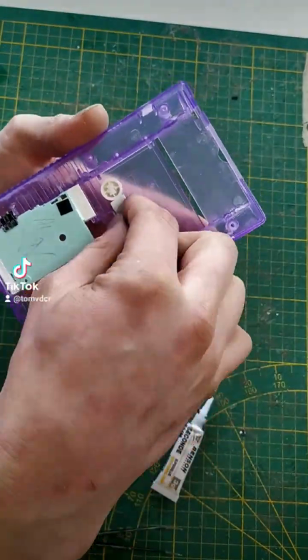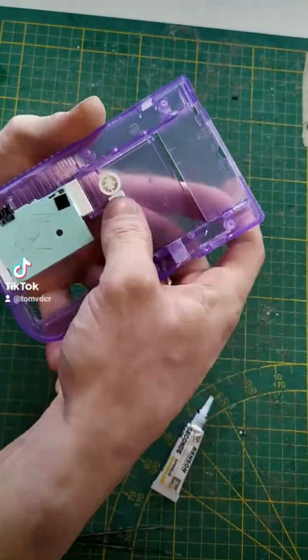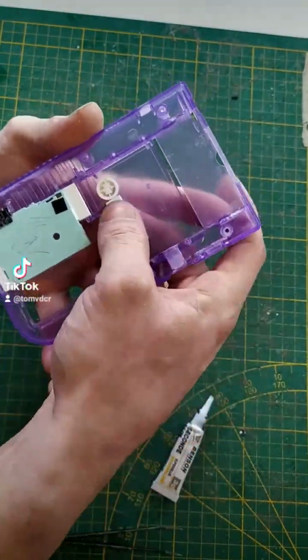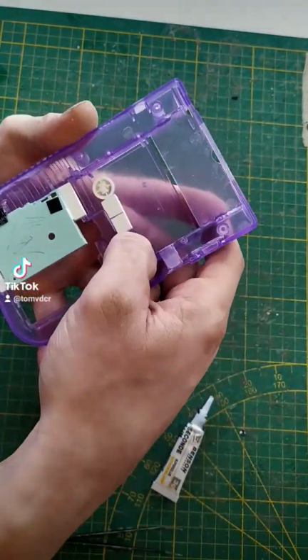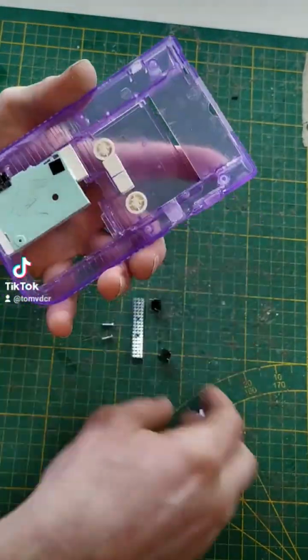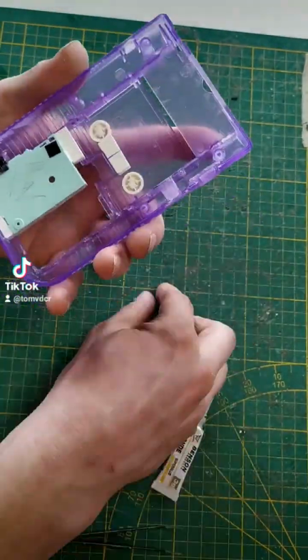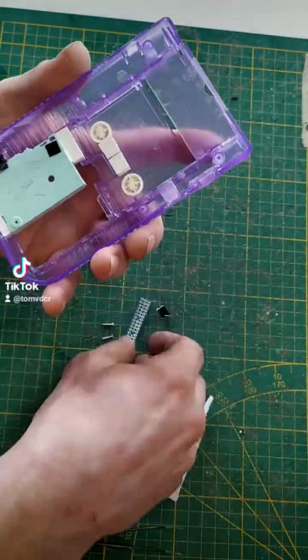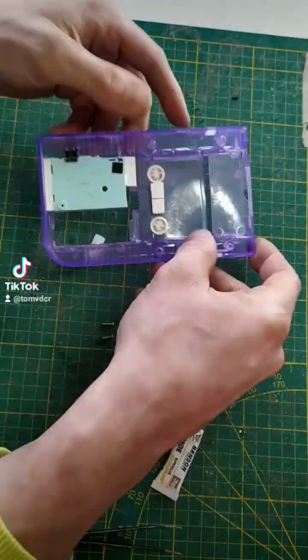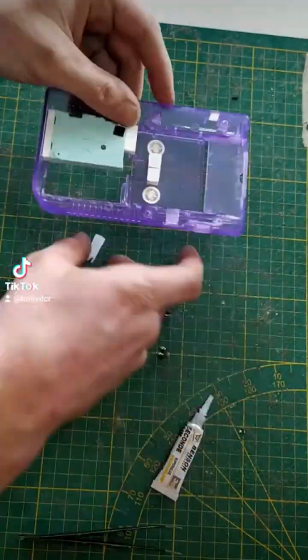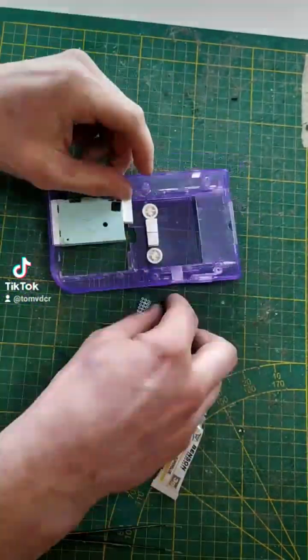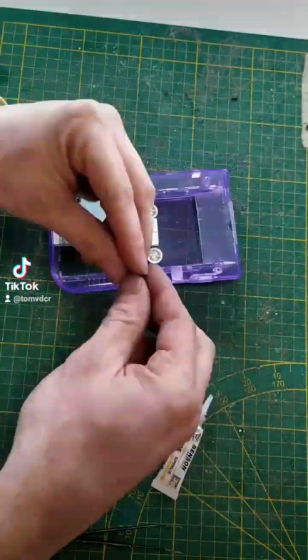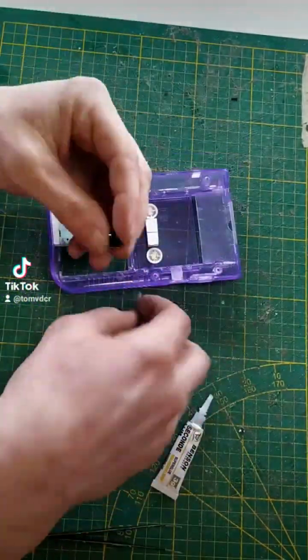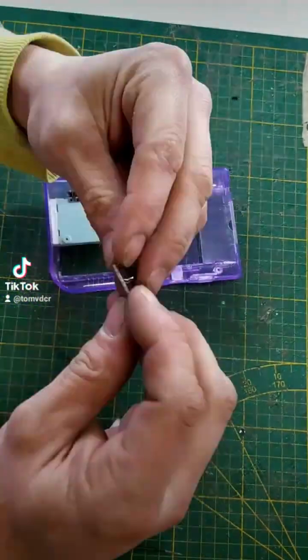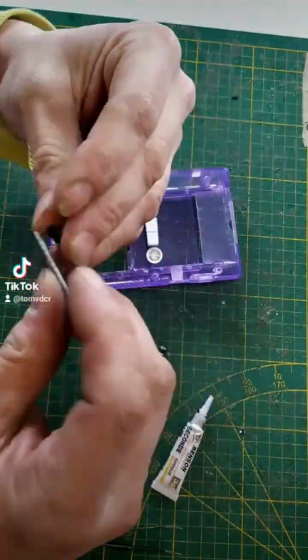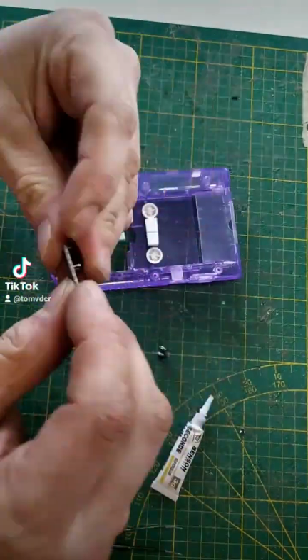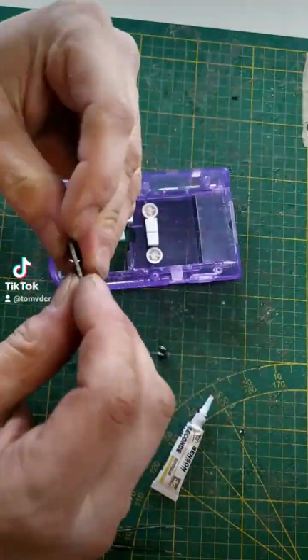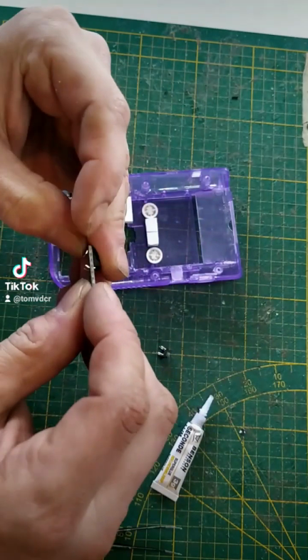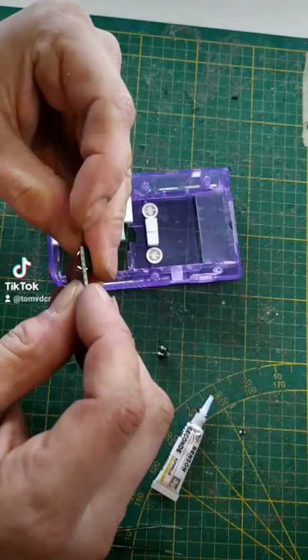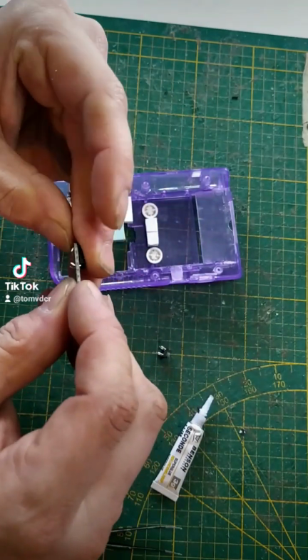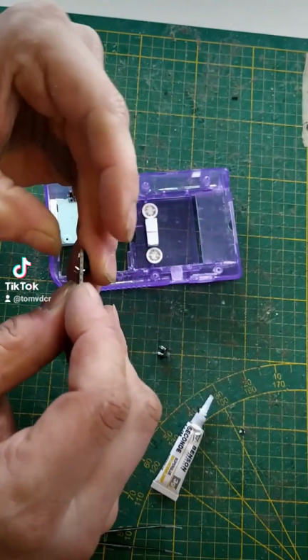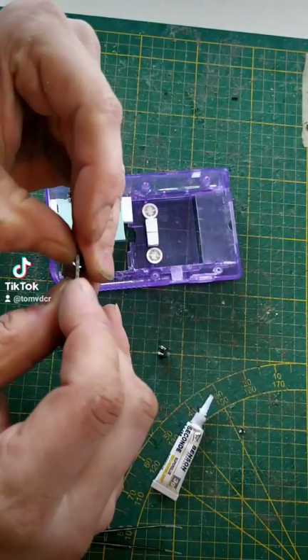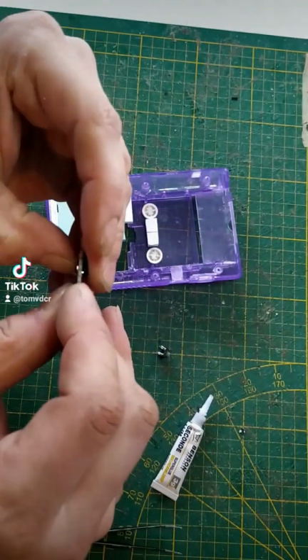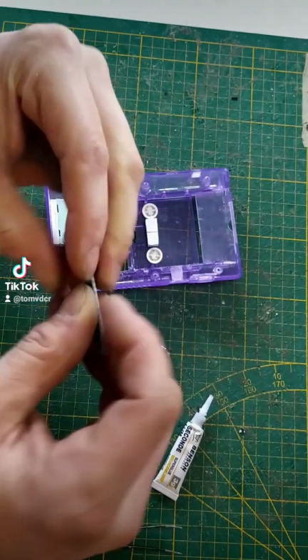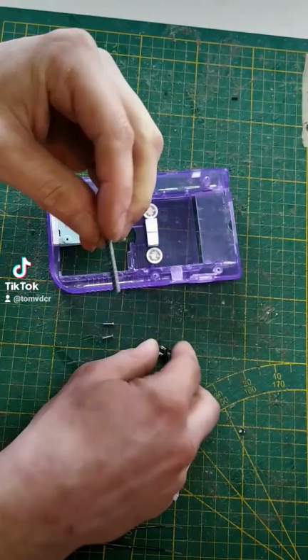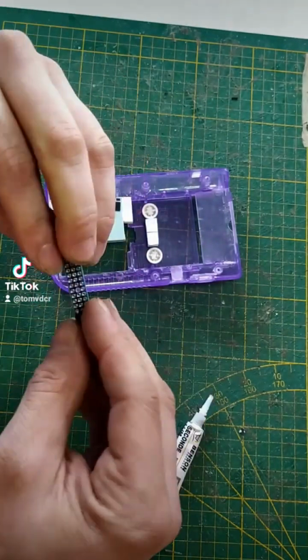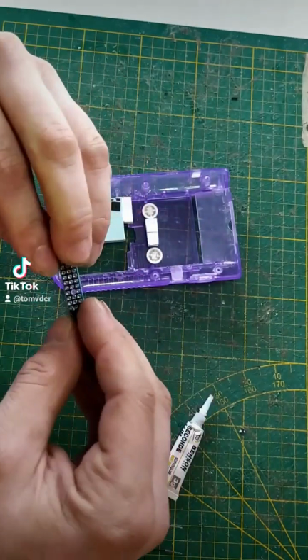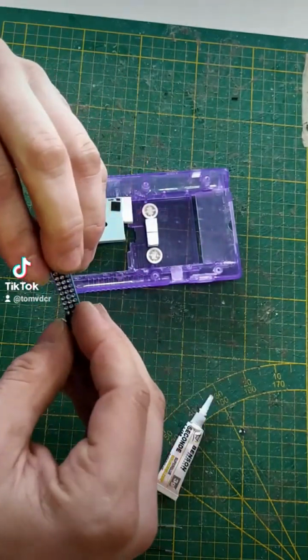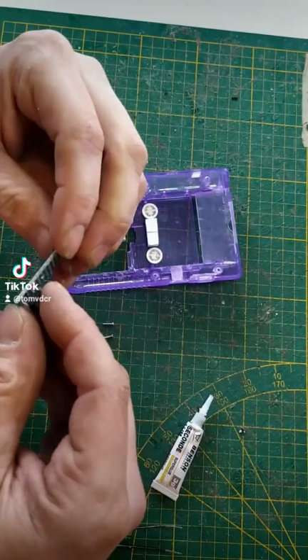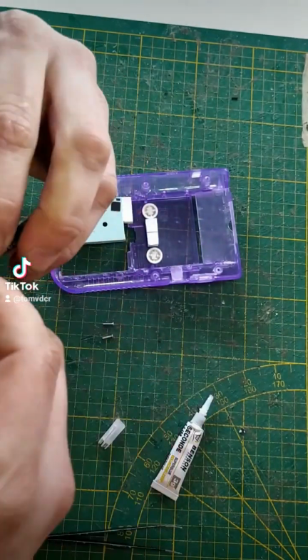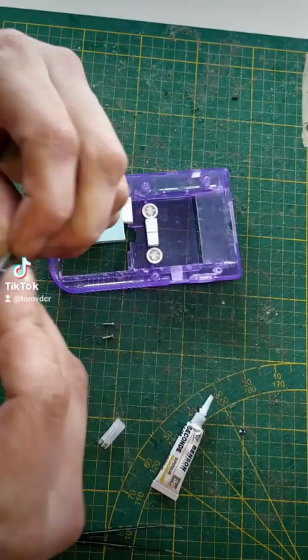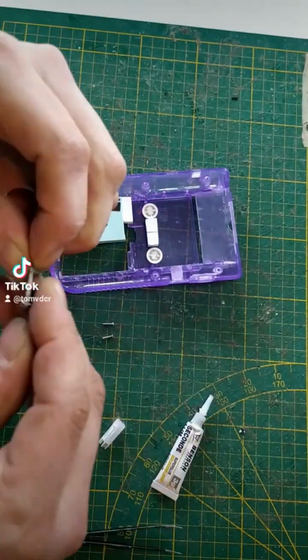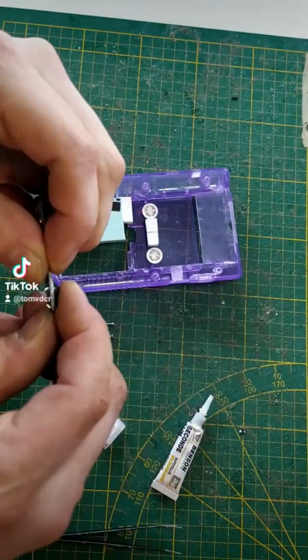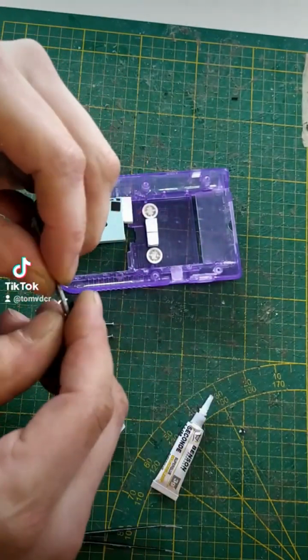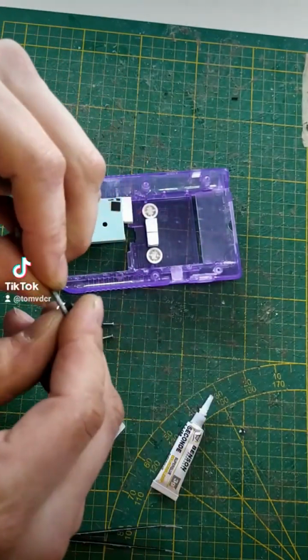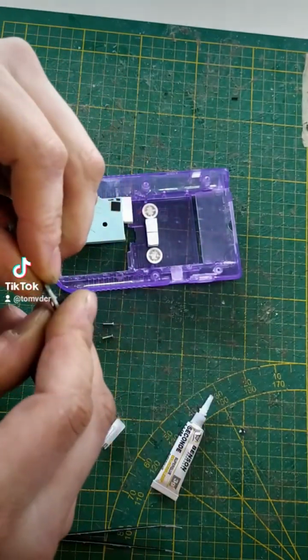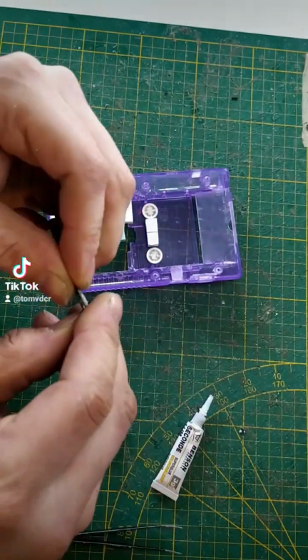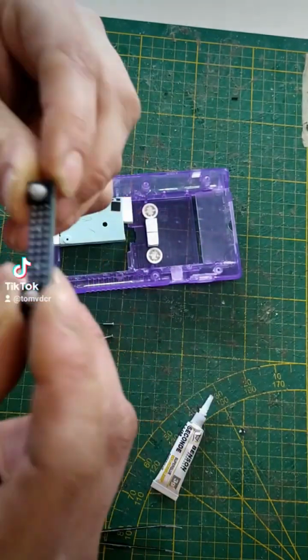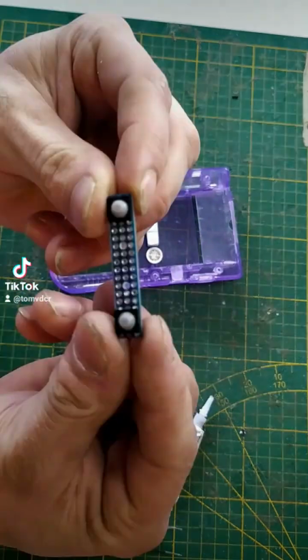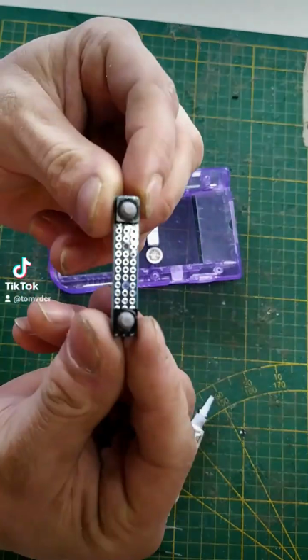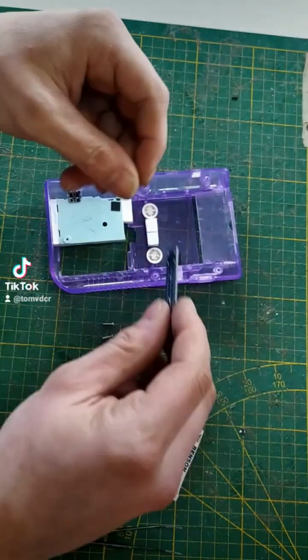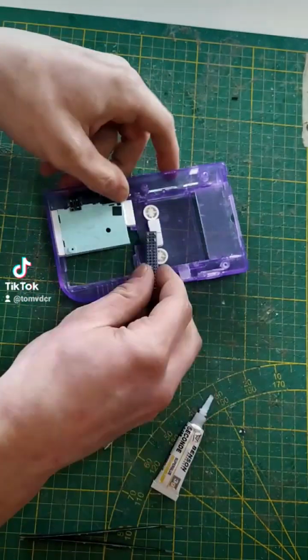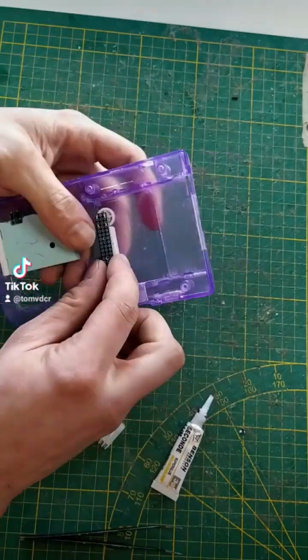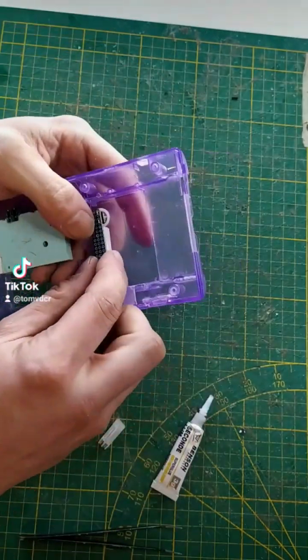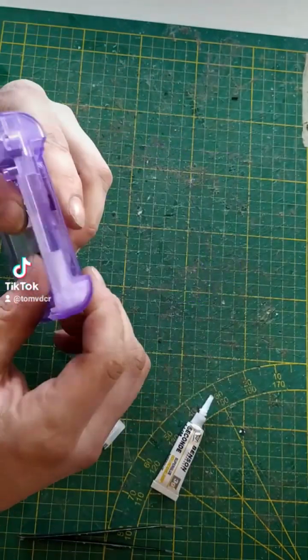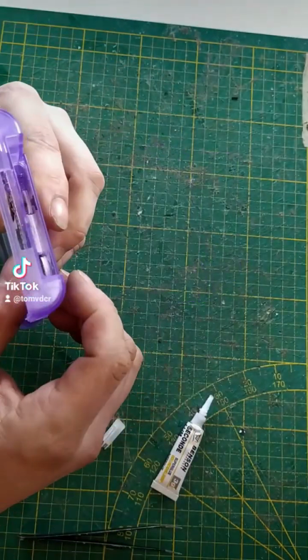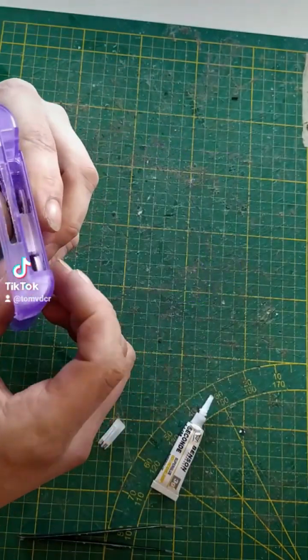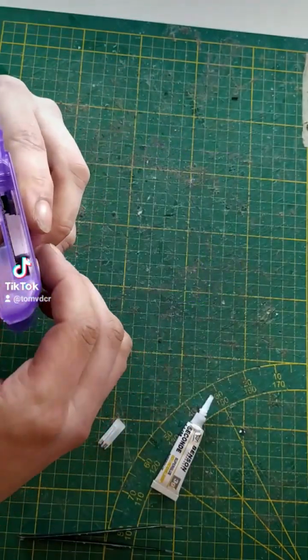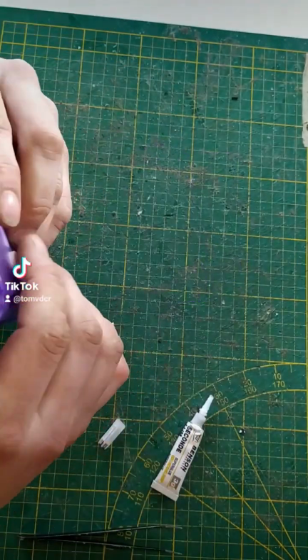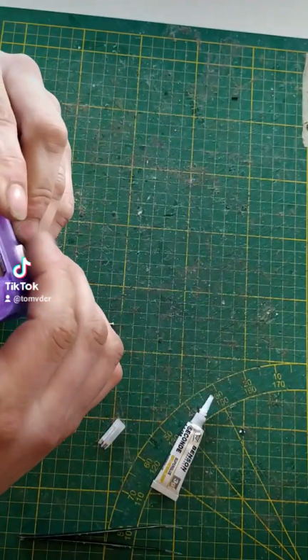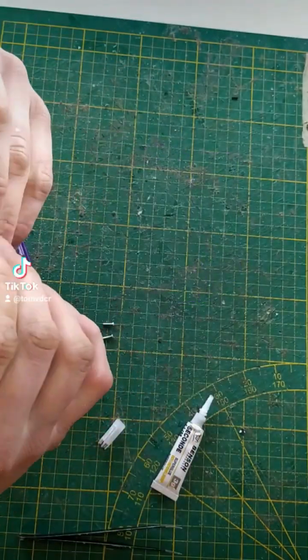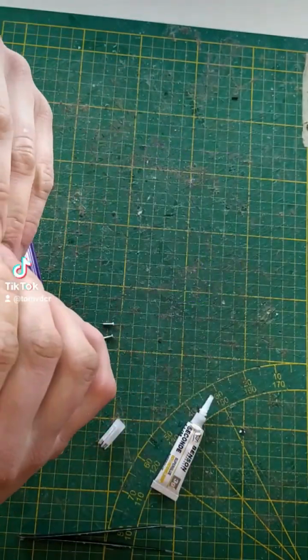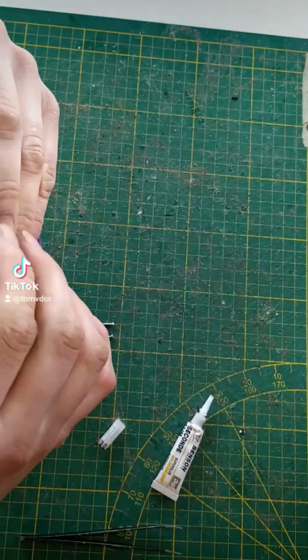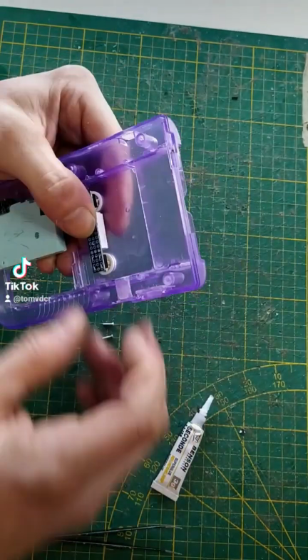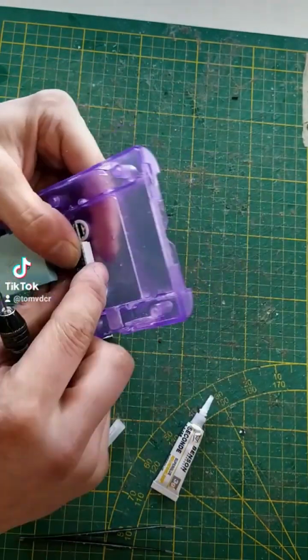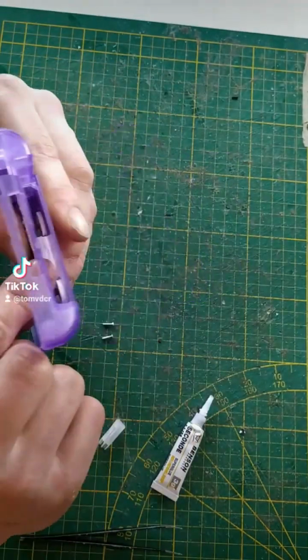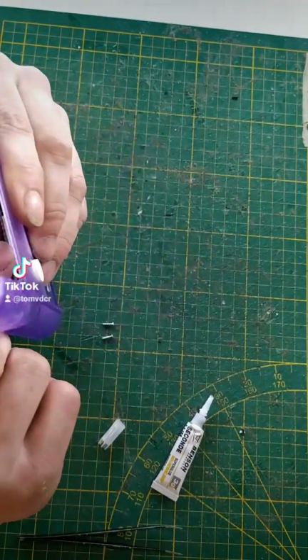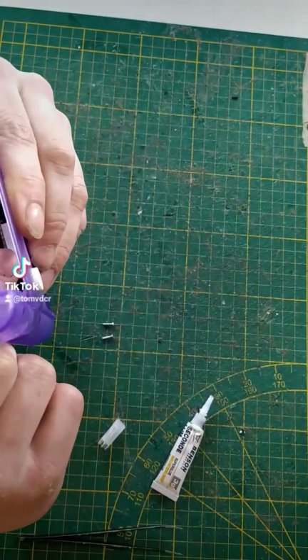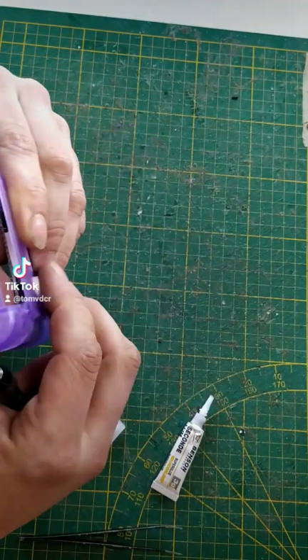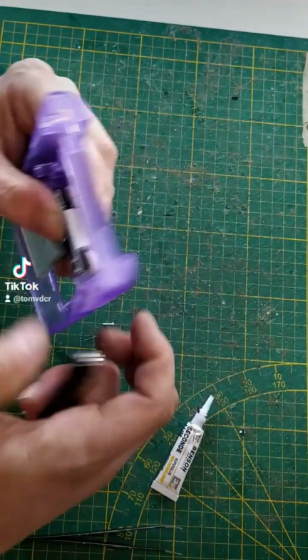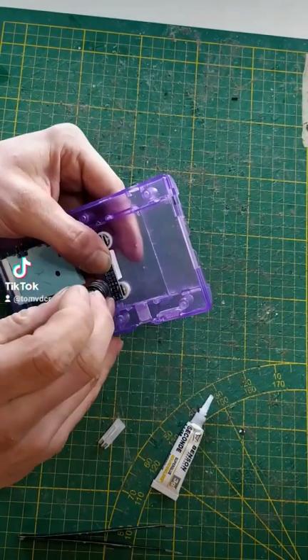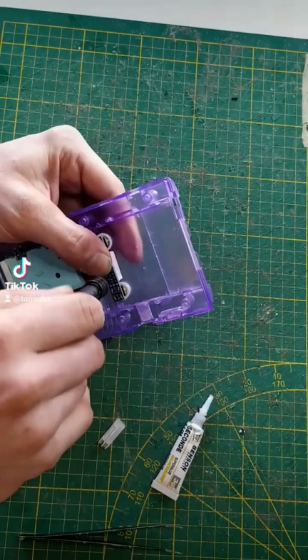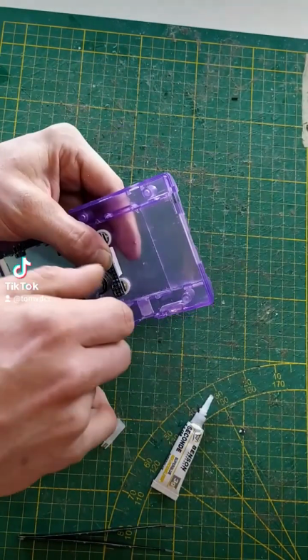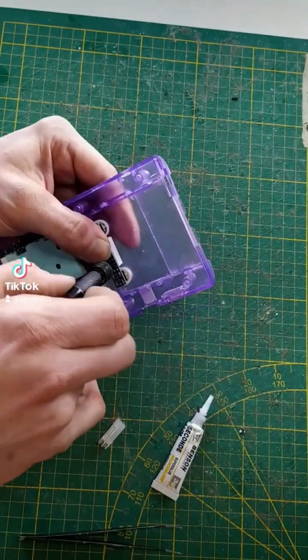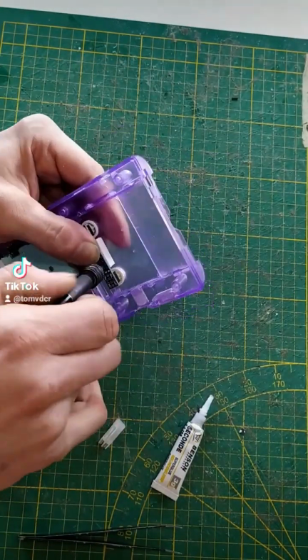Now gonna install the shoulder buttons — rubber tacked buttons on a small piece of breadboard screwed onto a piece of plastic will hold it in place.